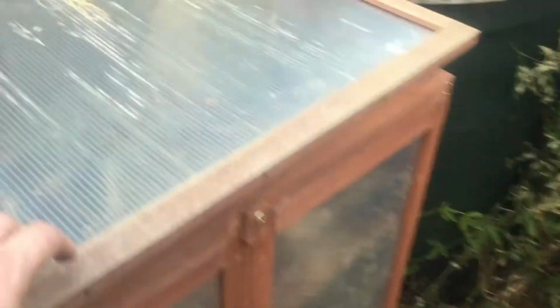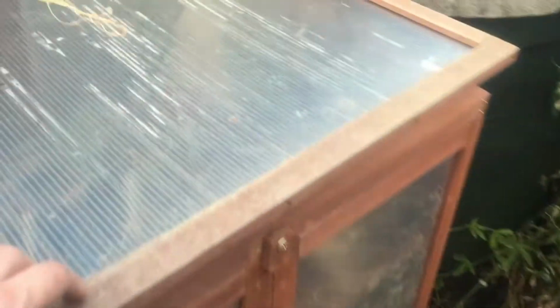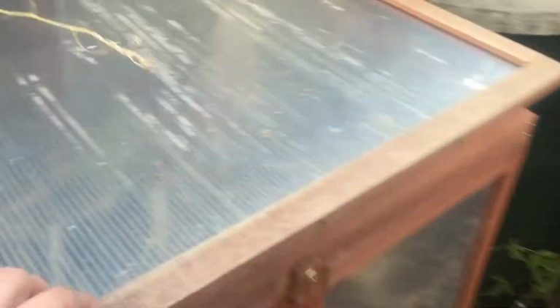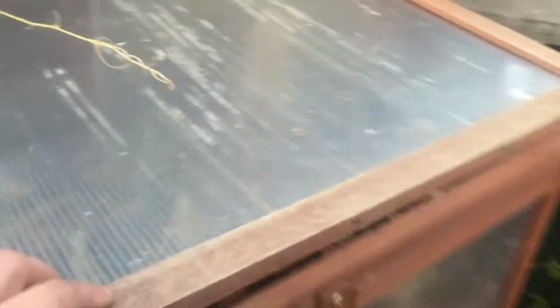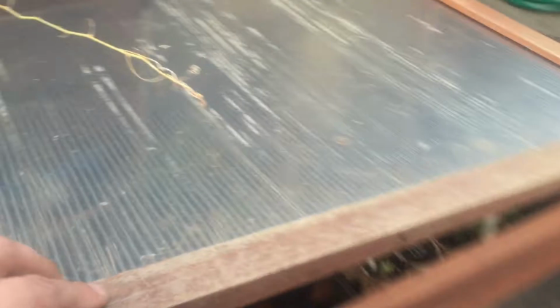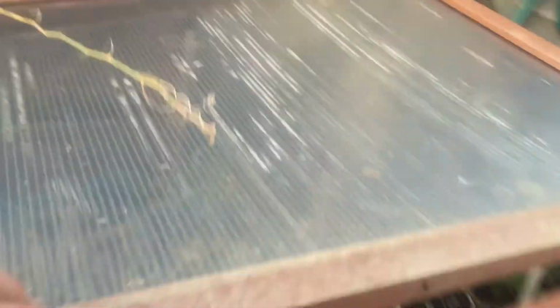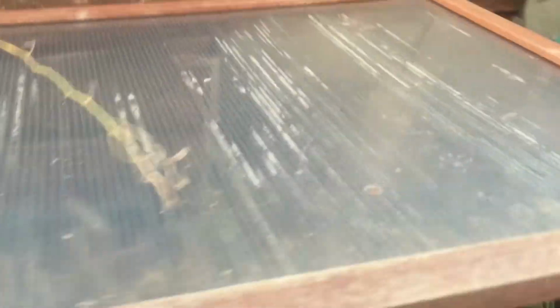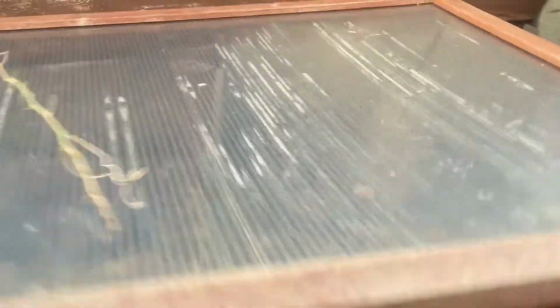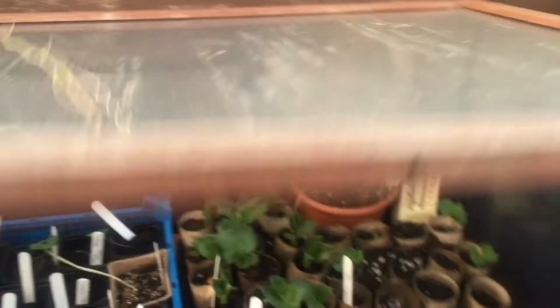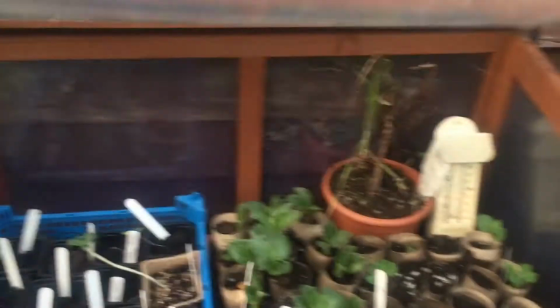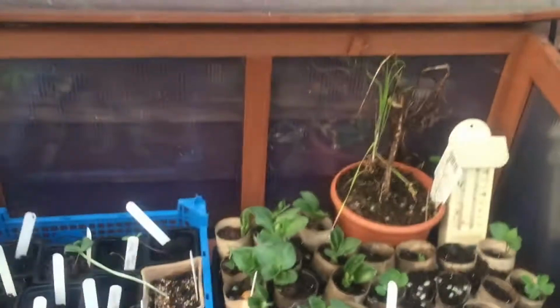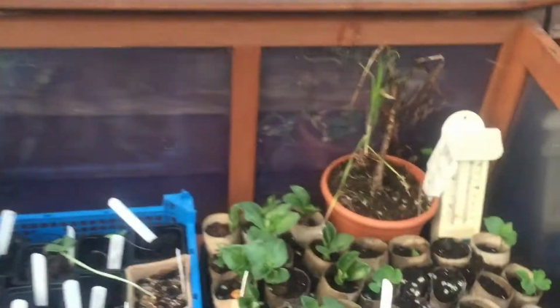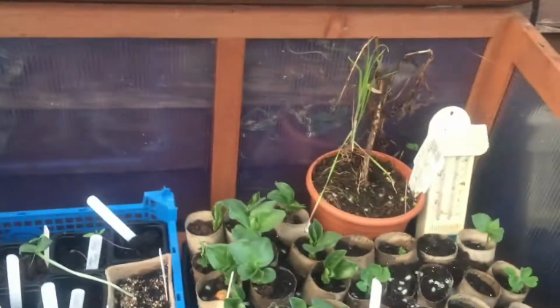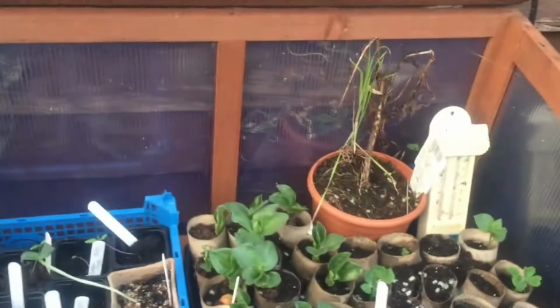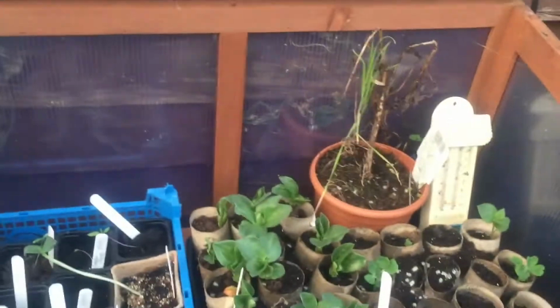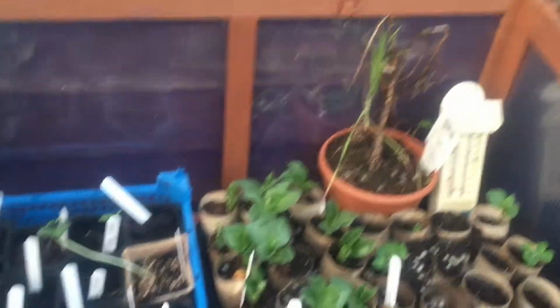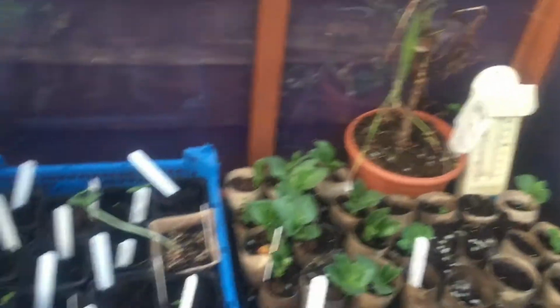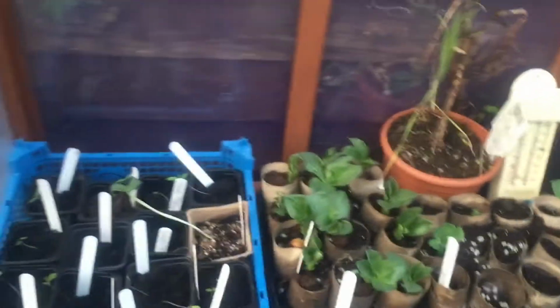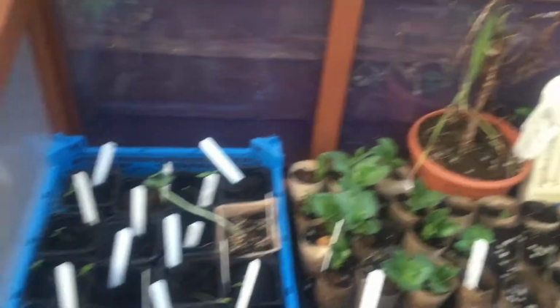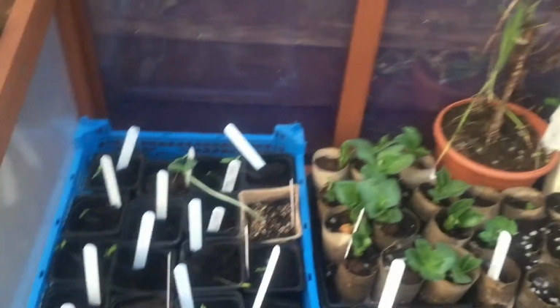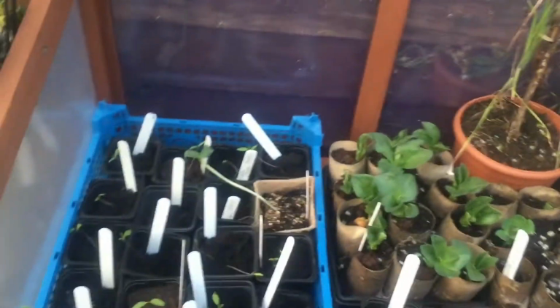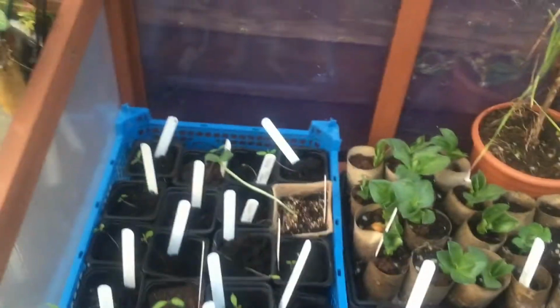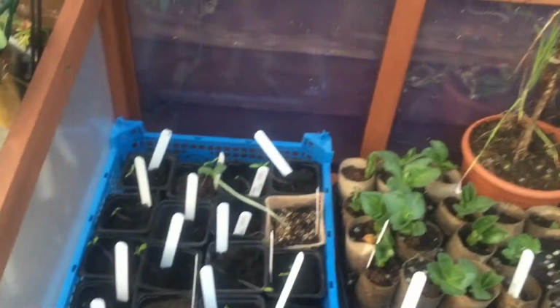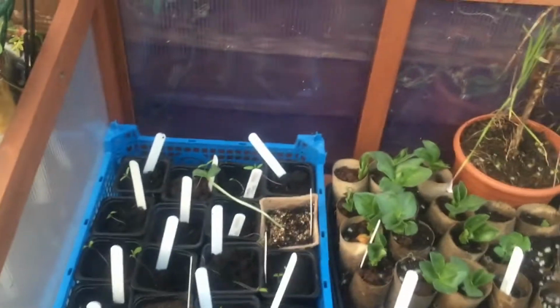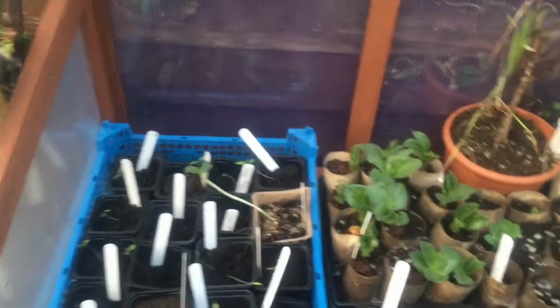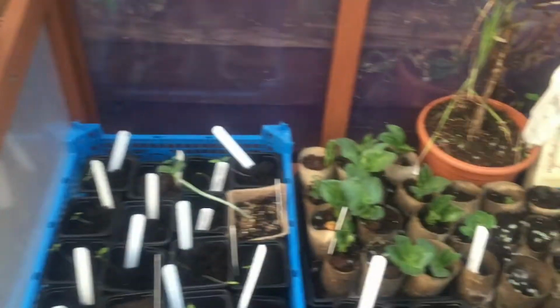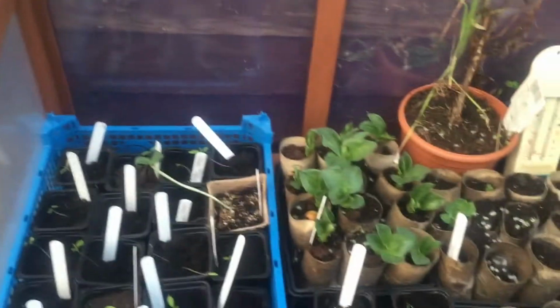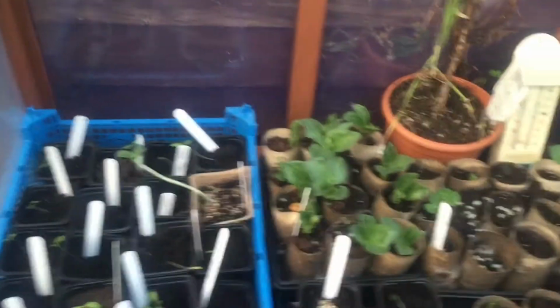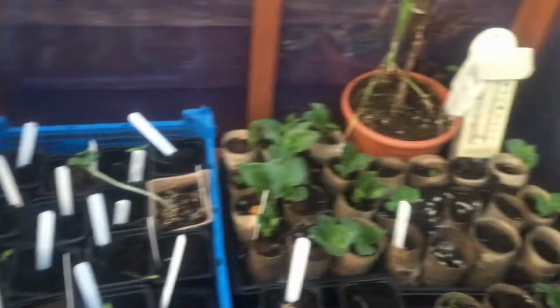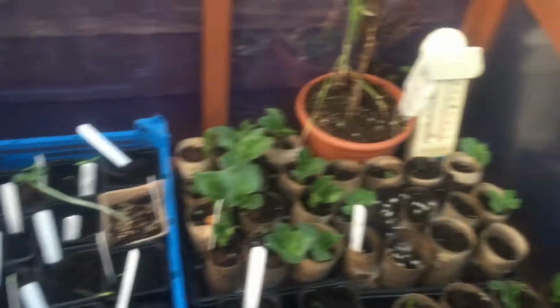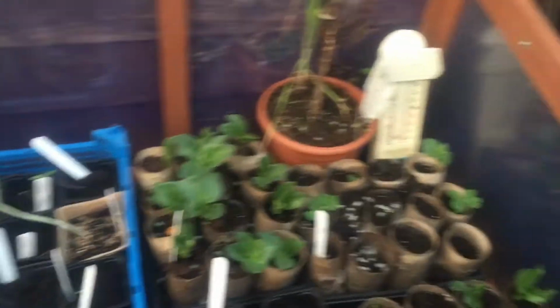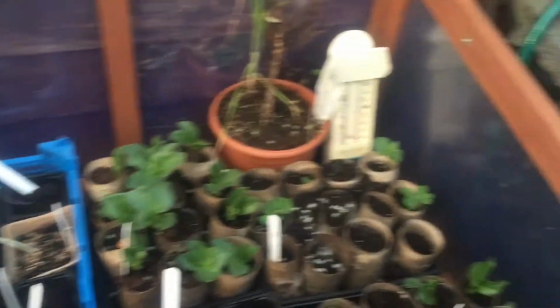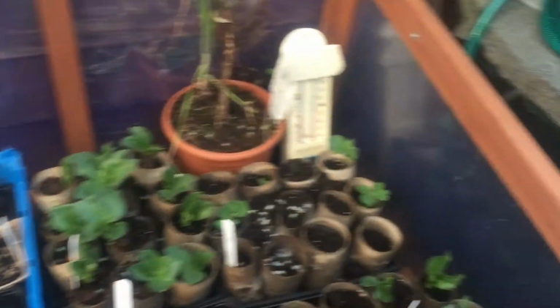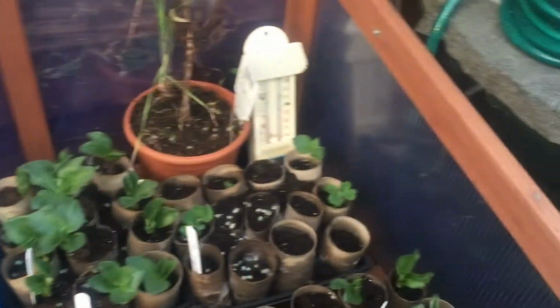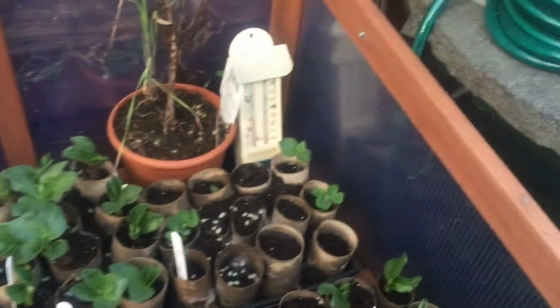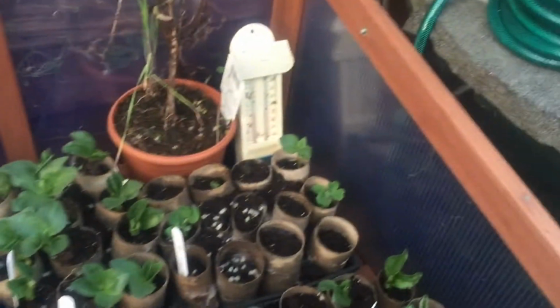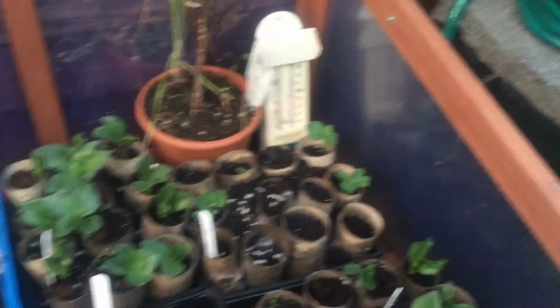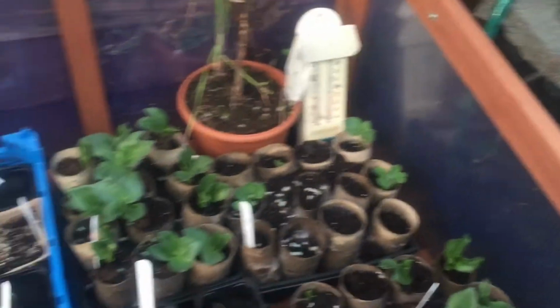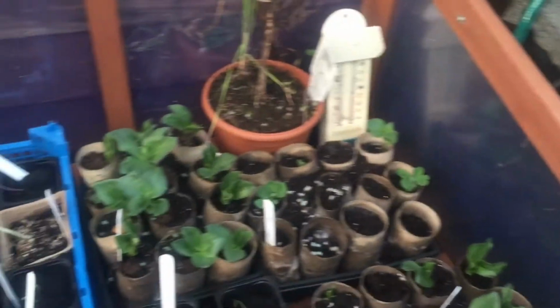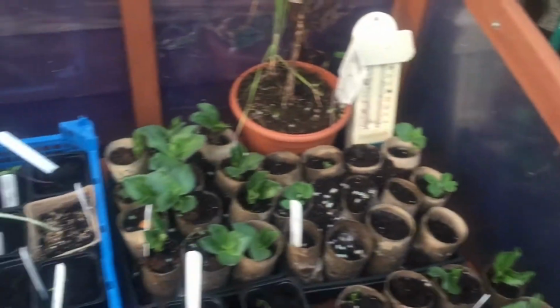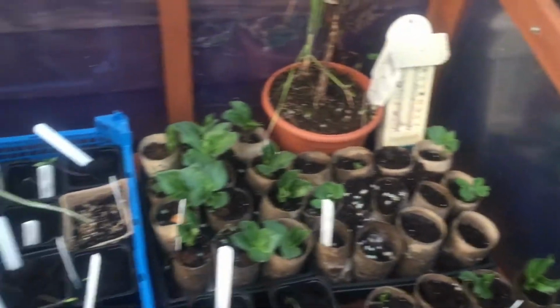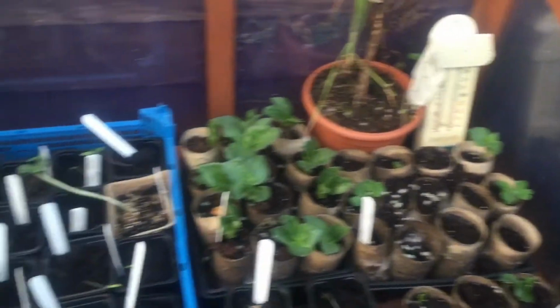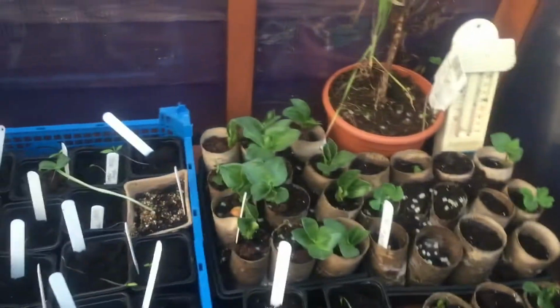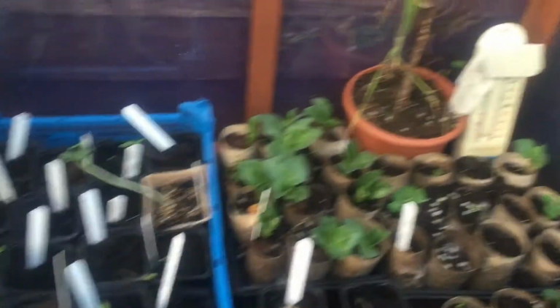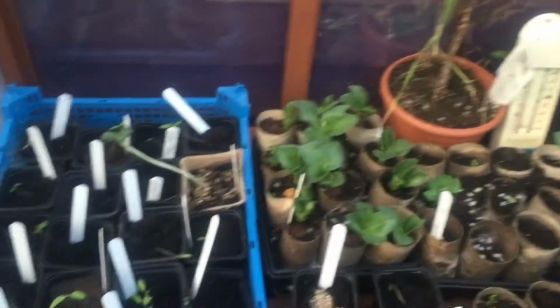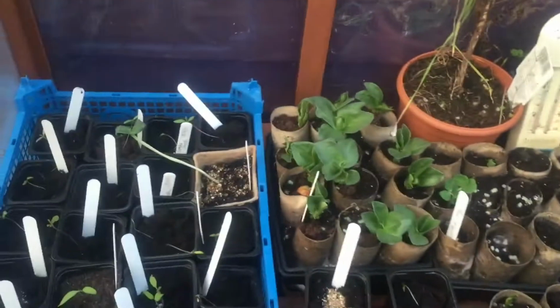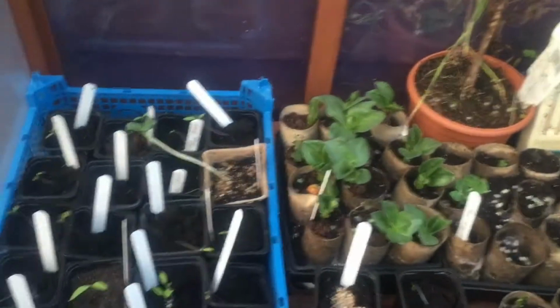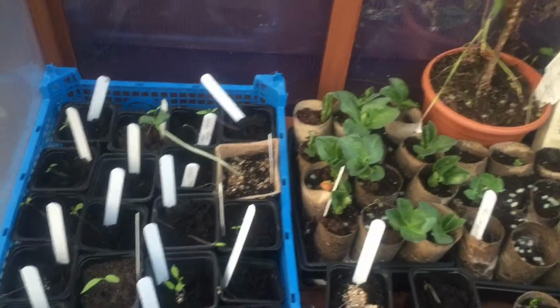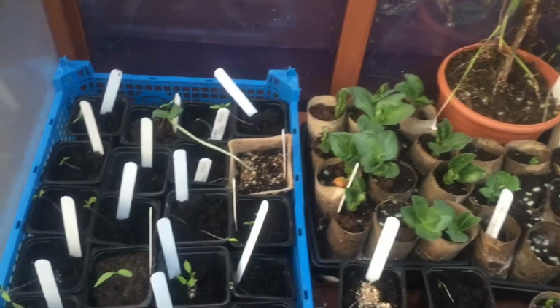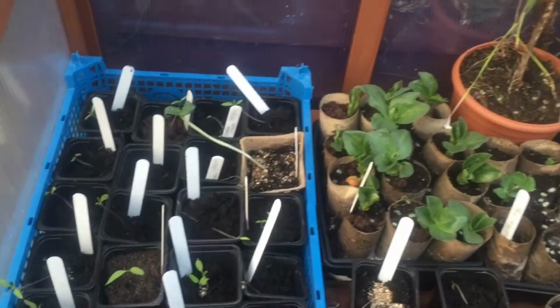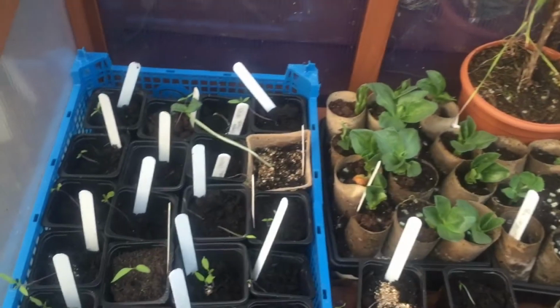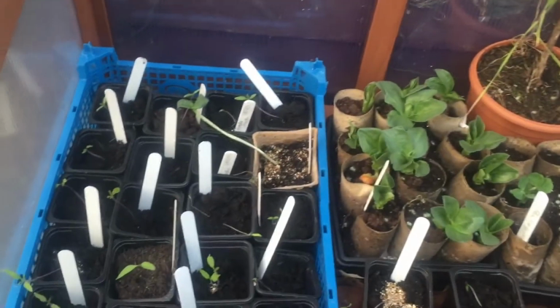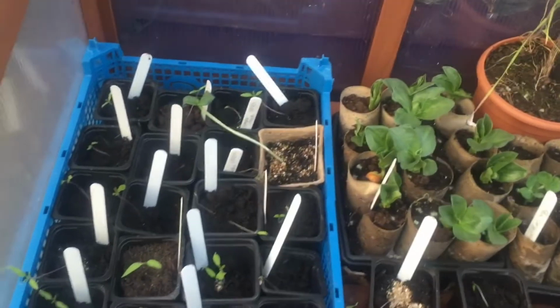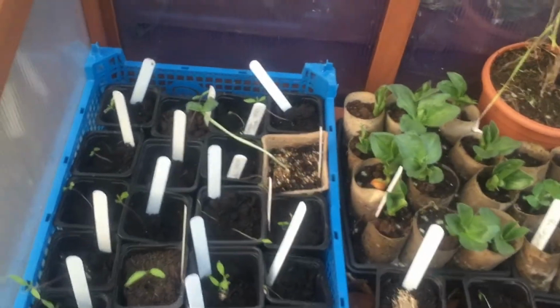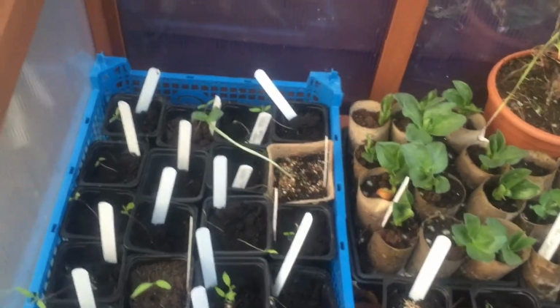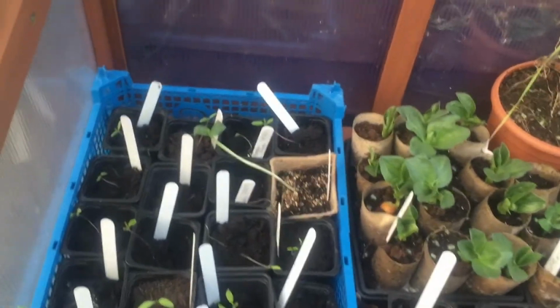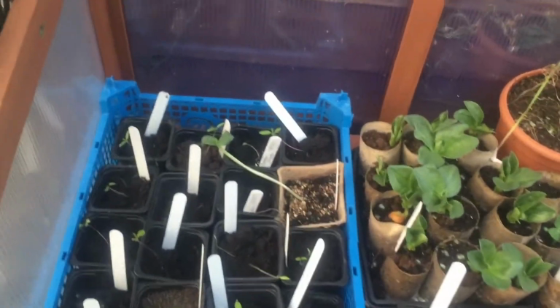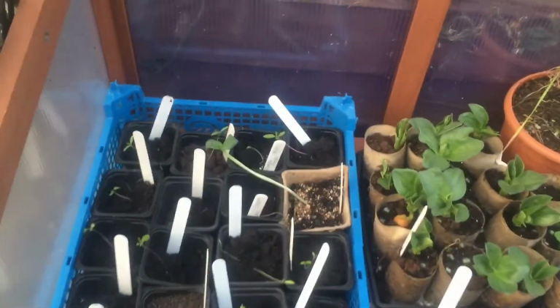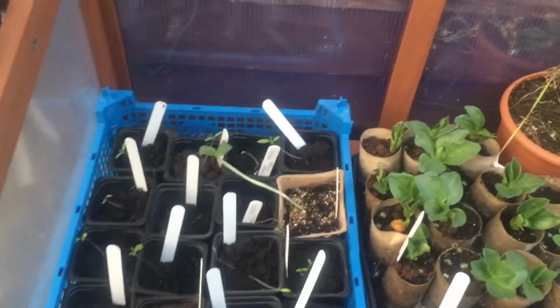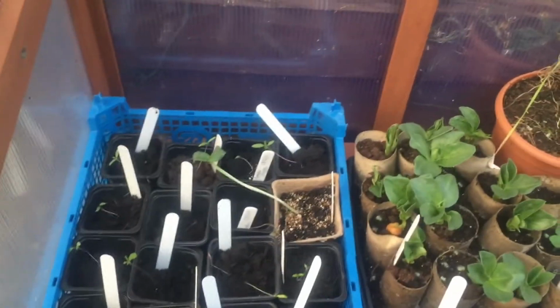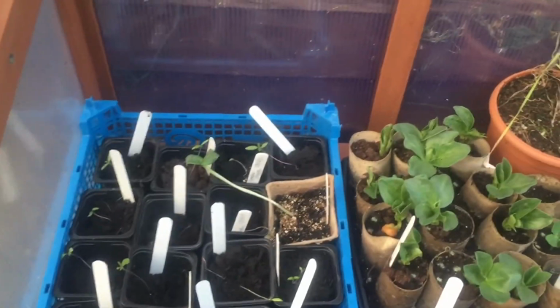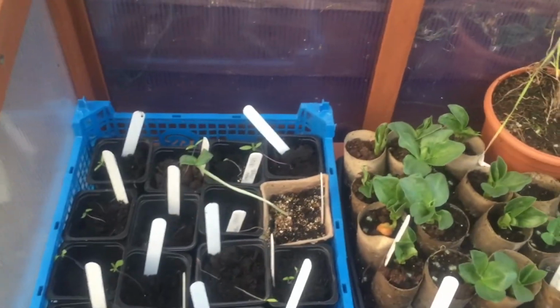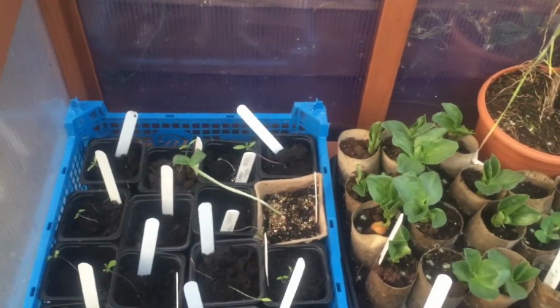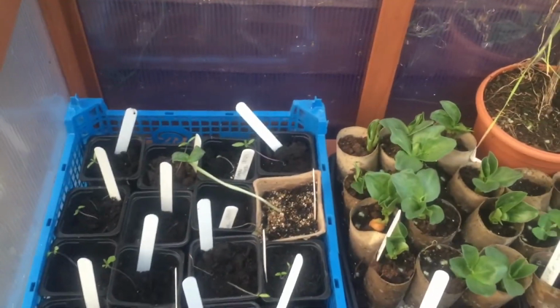In here we've got a few of my various seedlings just growing on - all looking good.